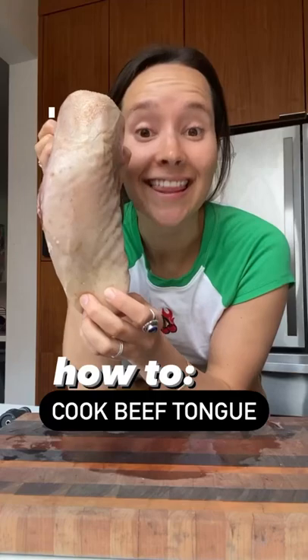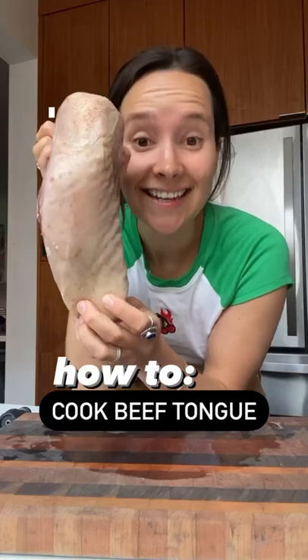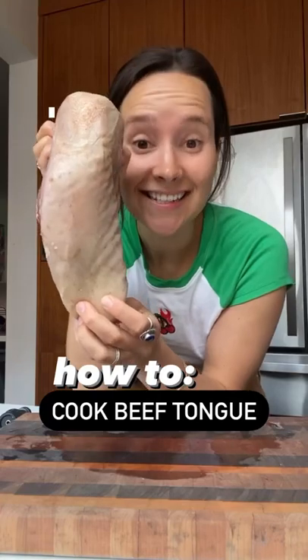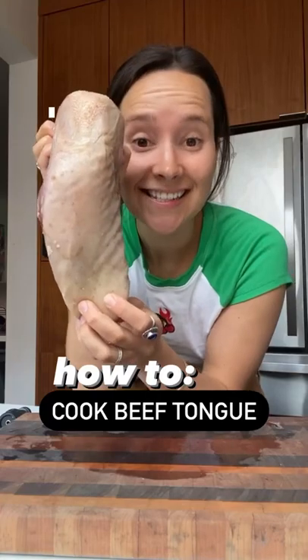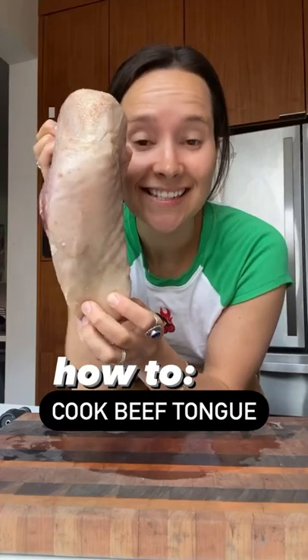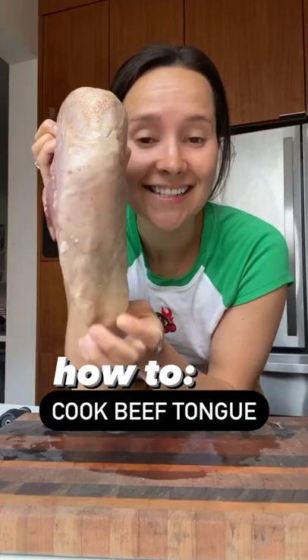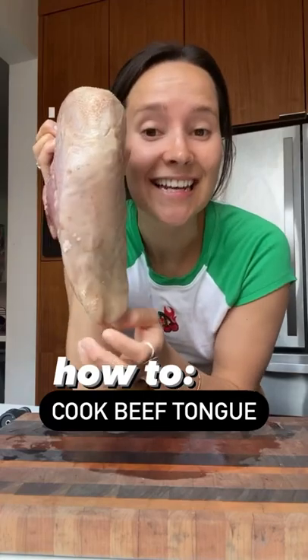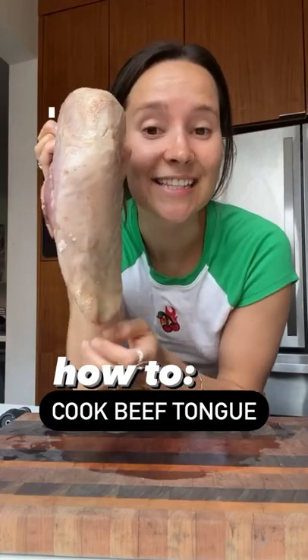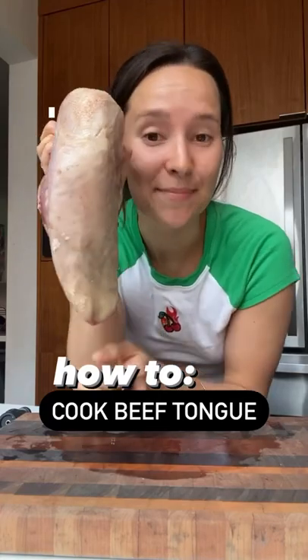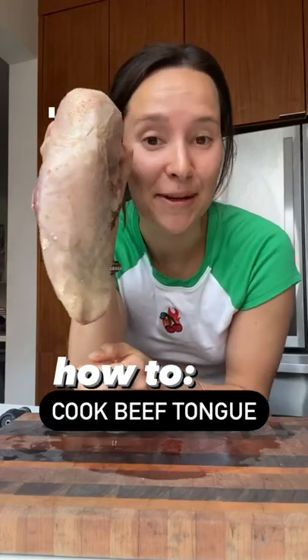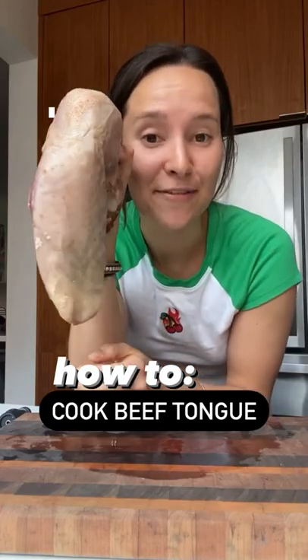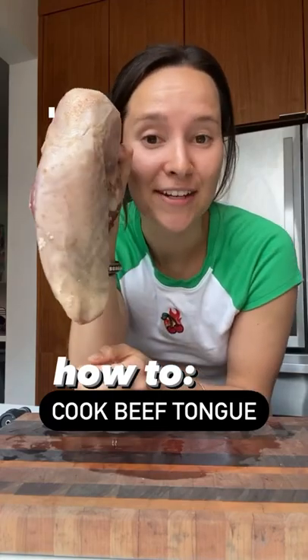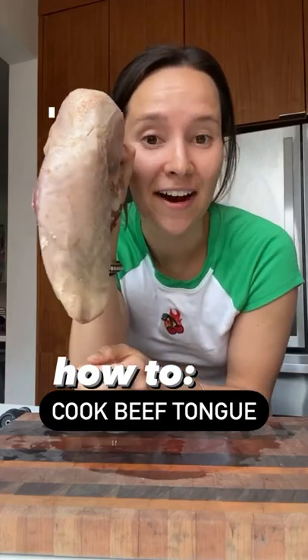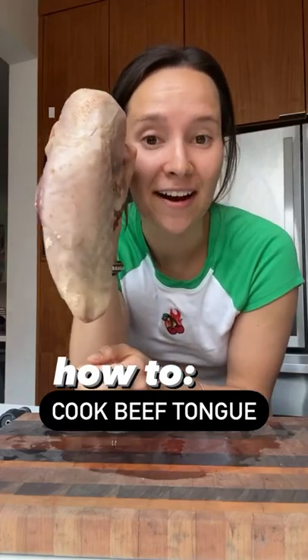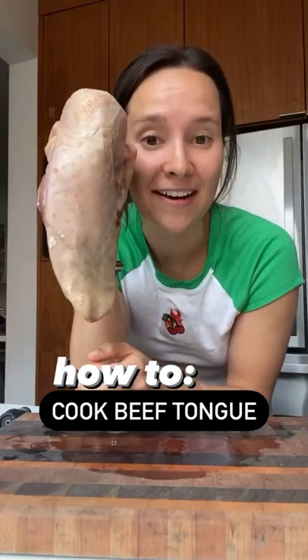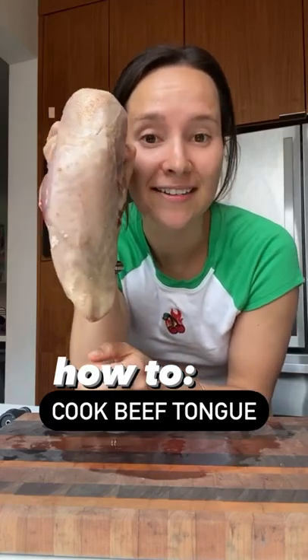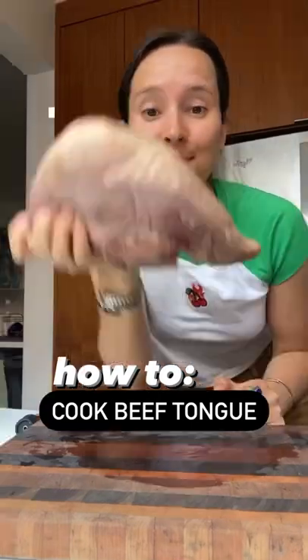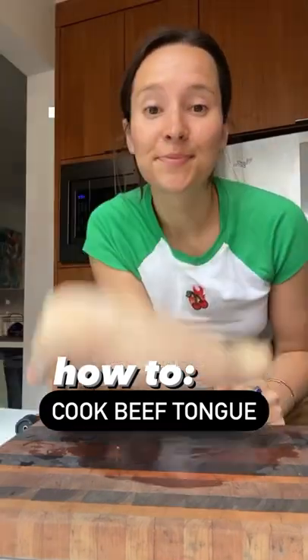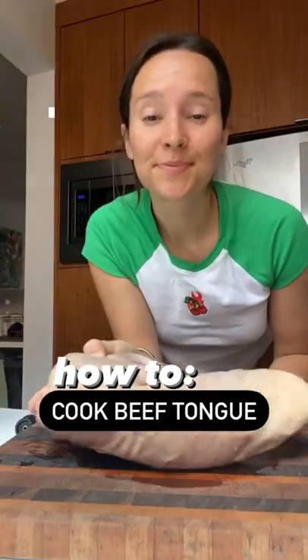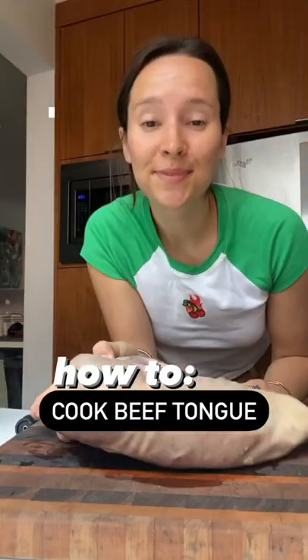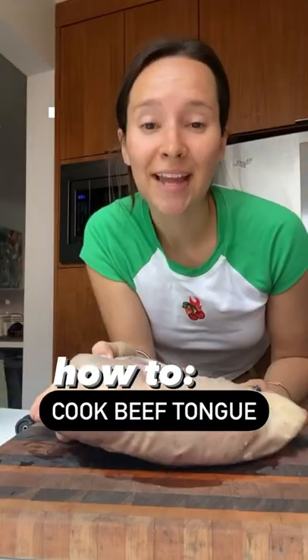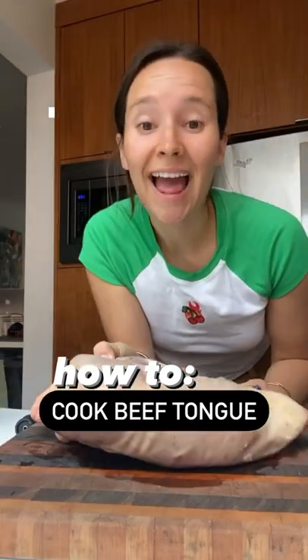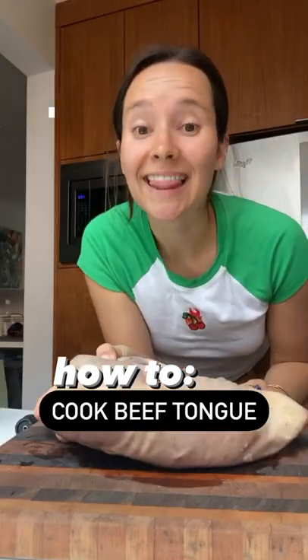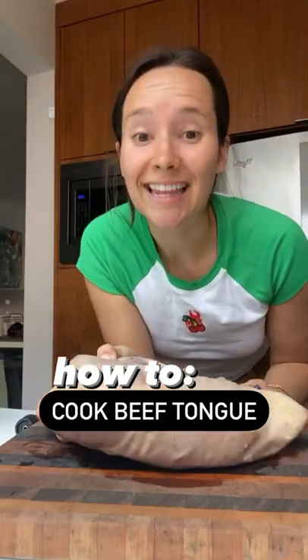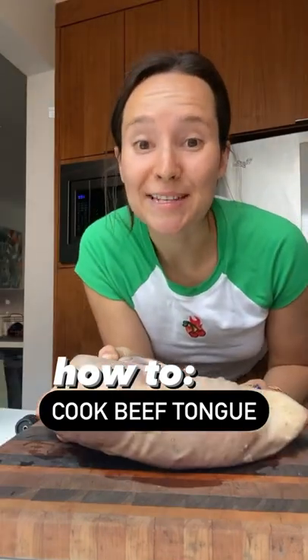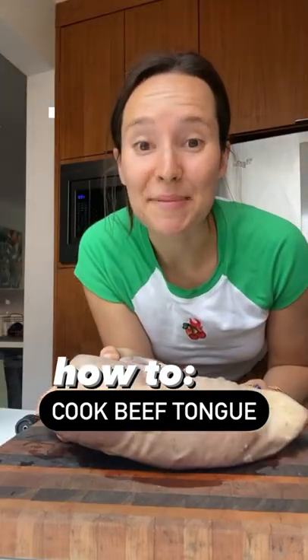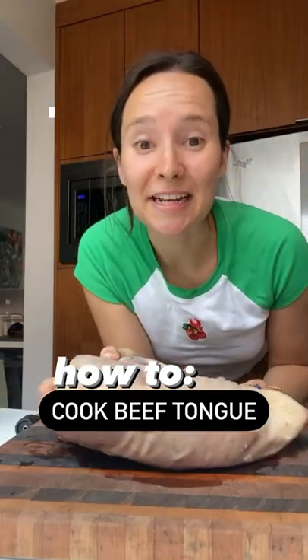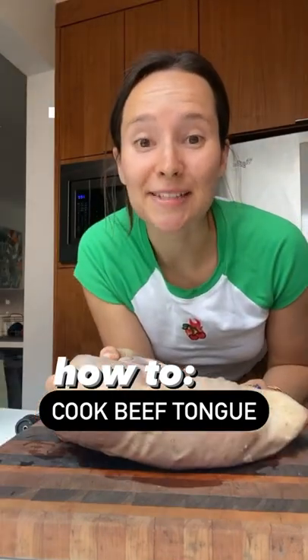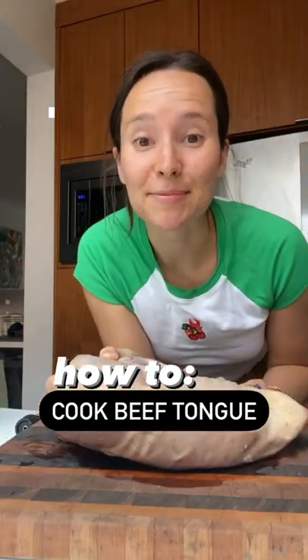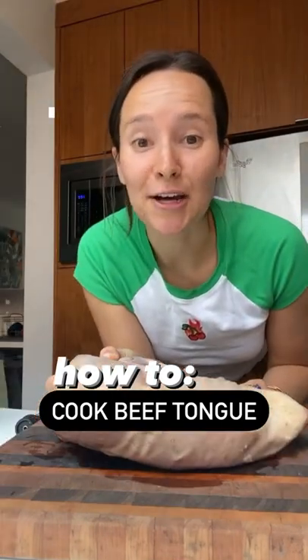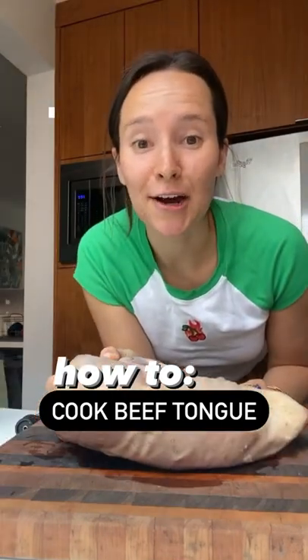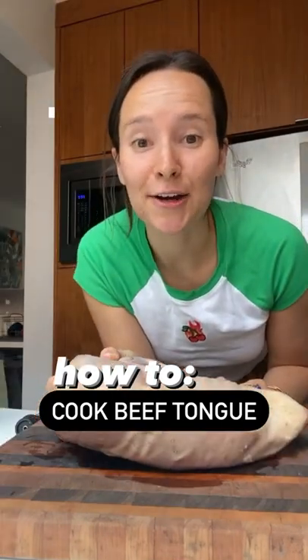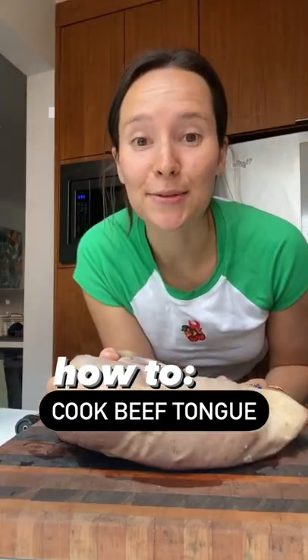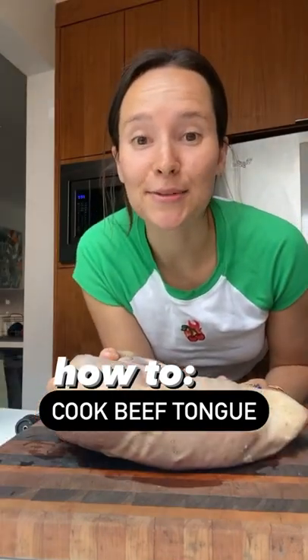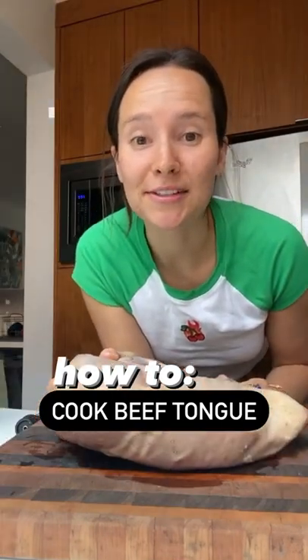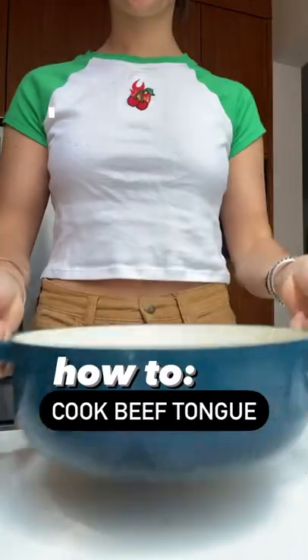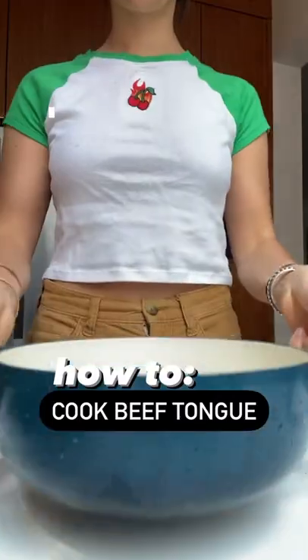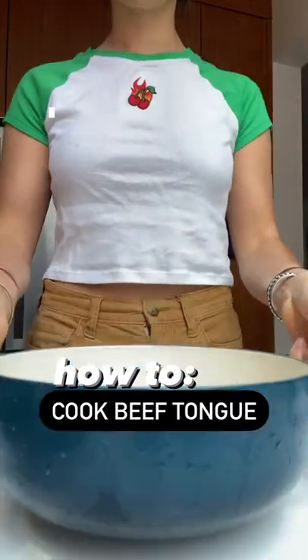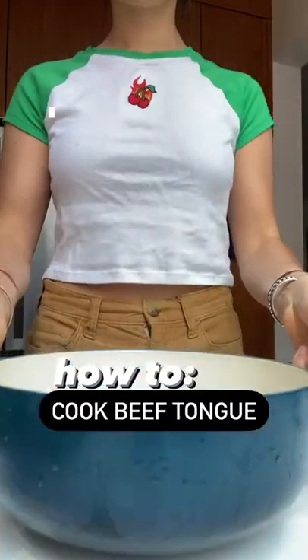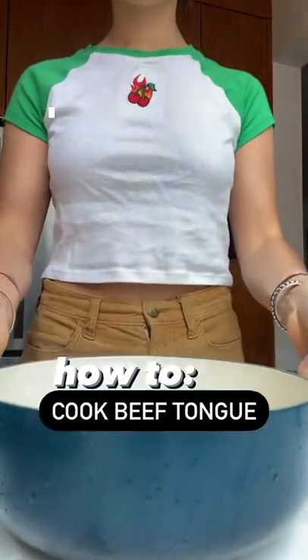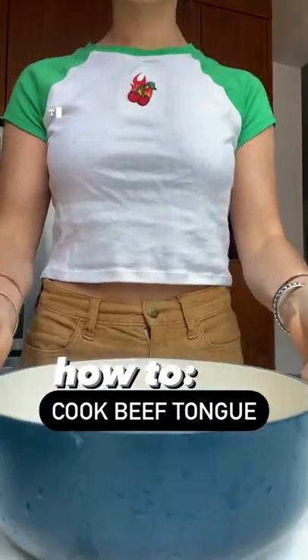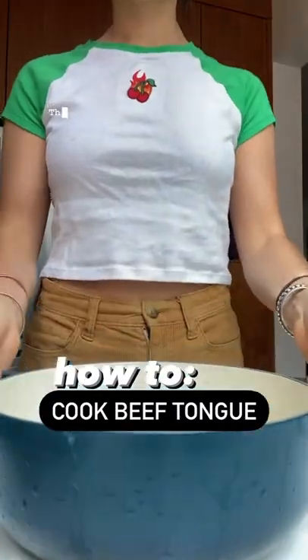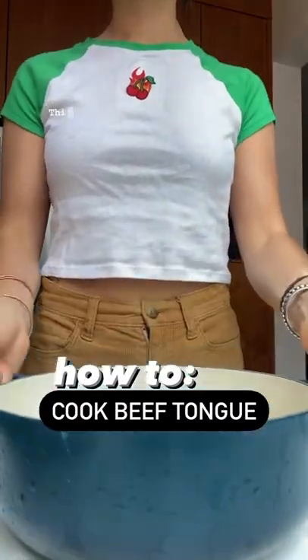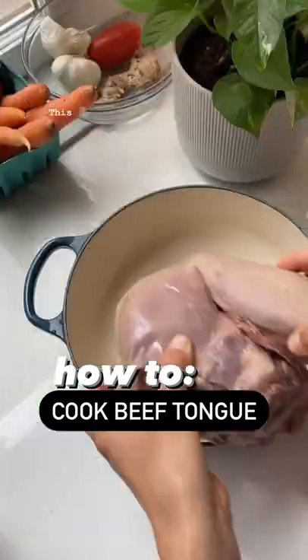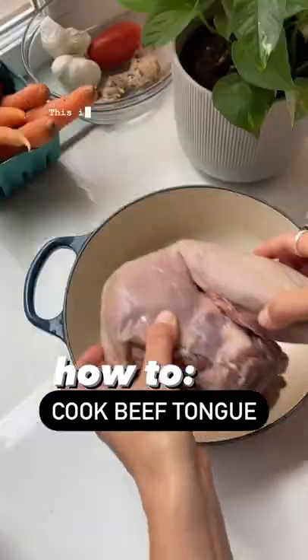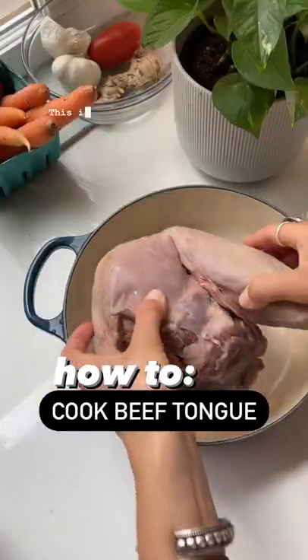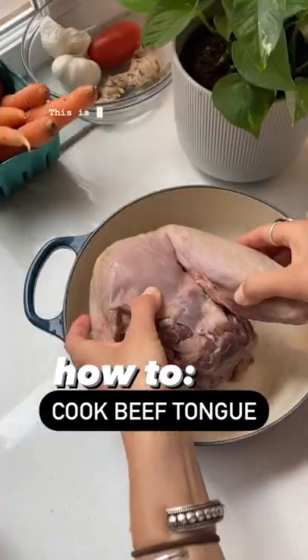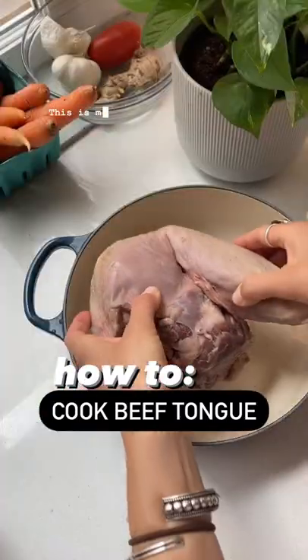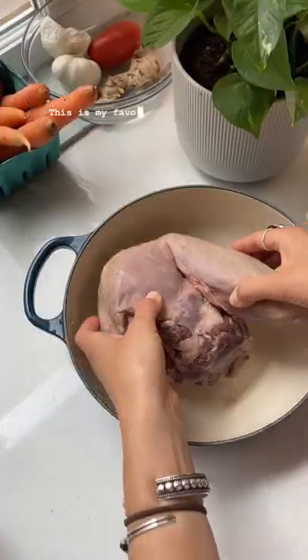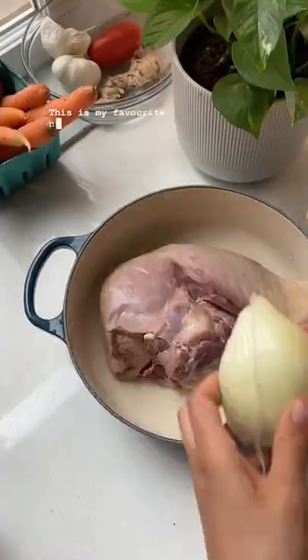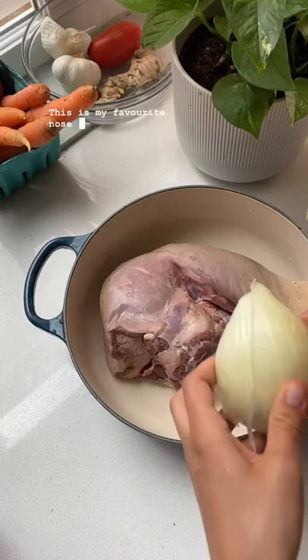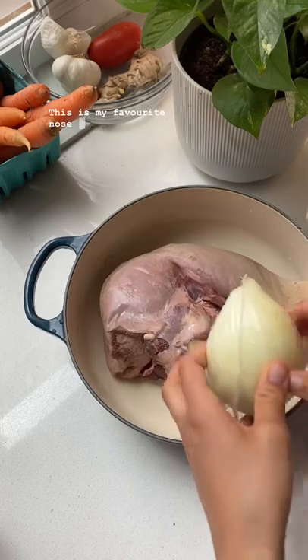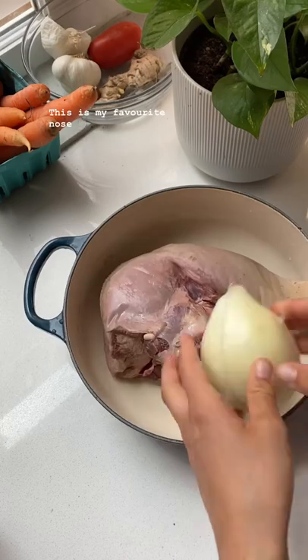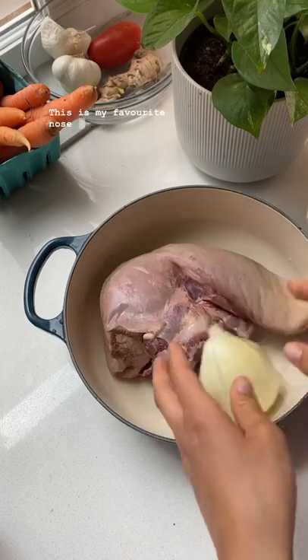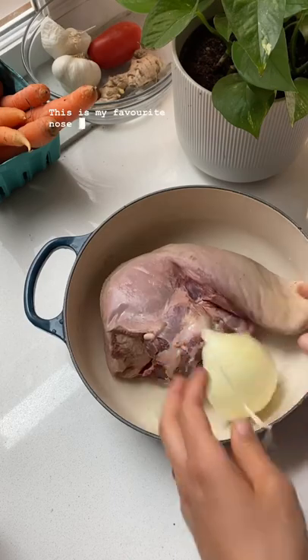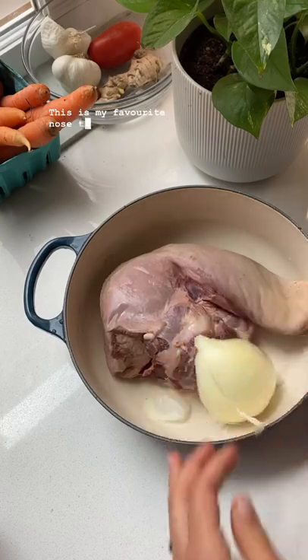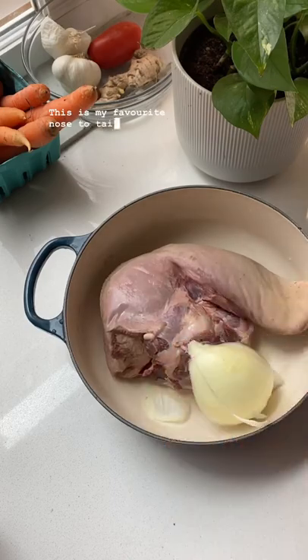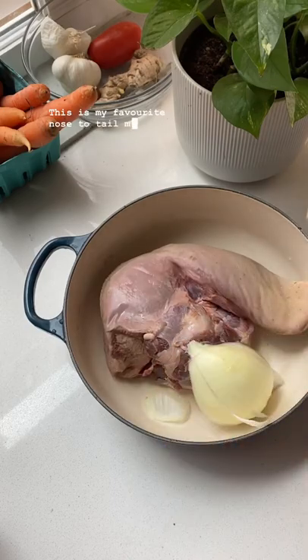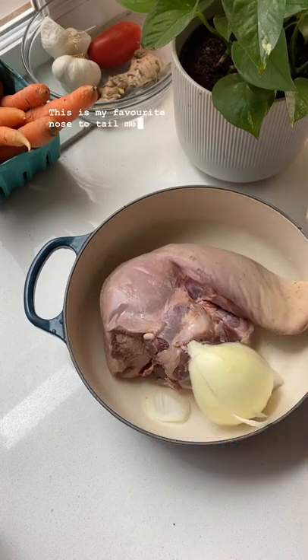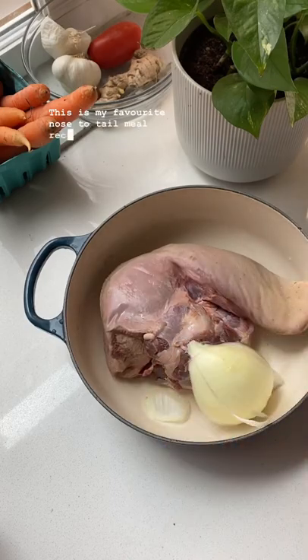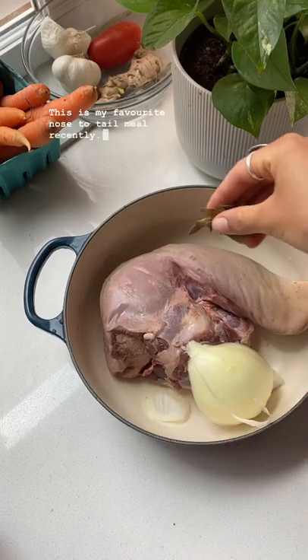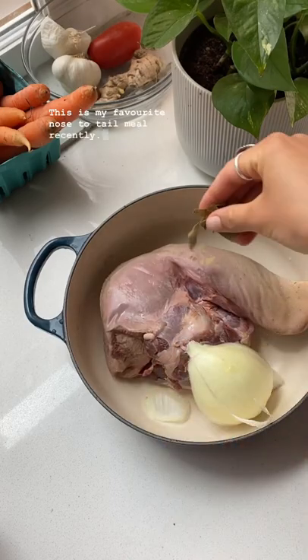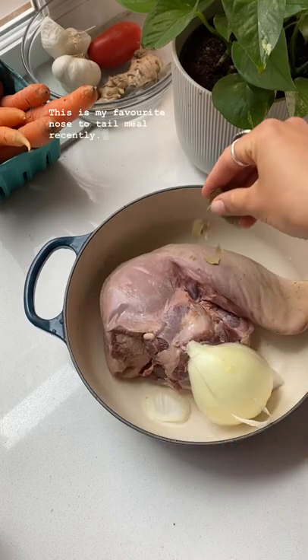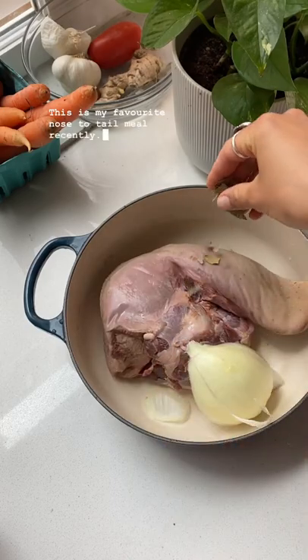This is a beef tongue. Let's make some tacos. This is my favorite nose-to-tail meal recently.